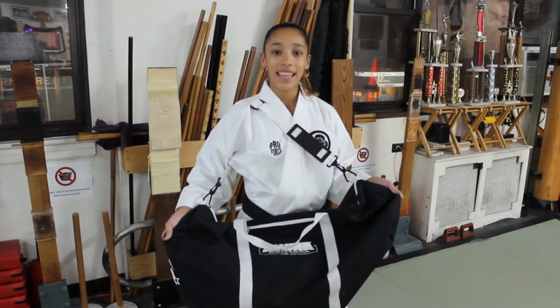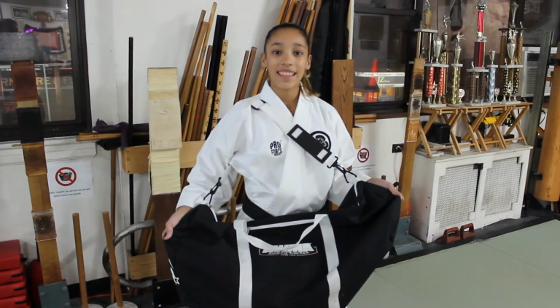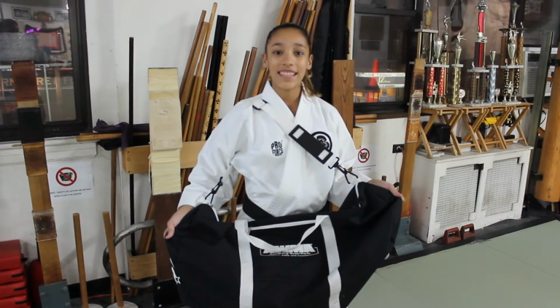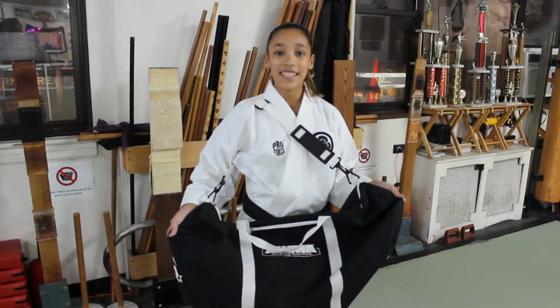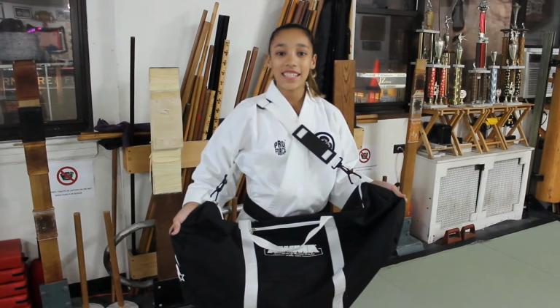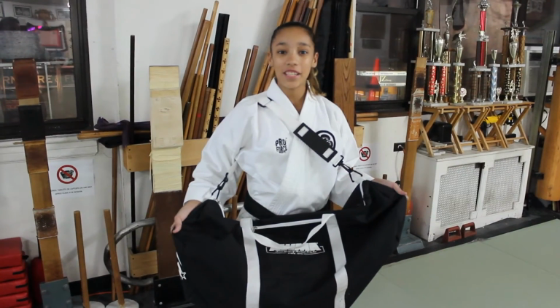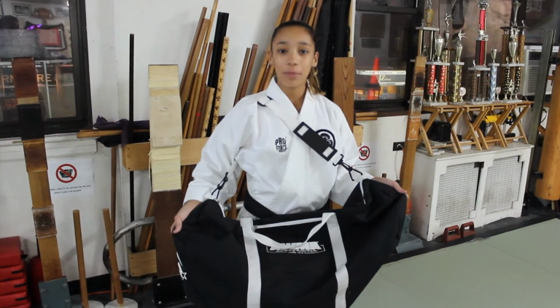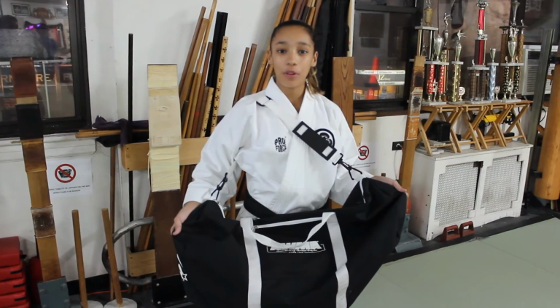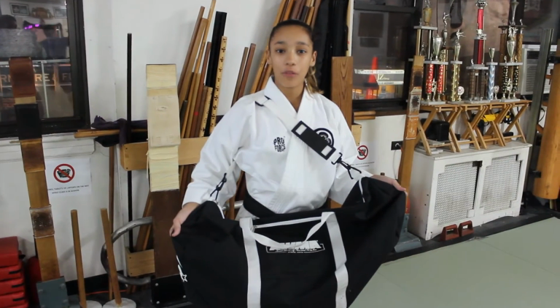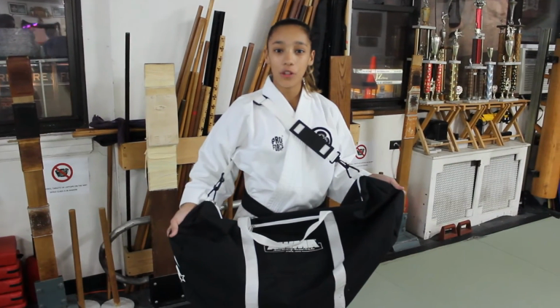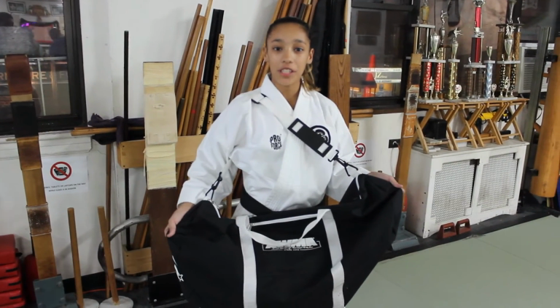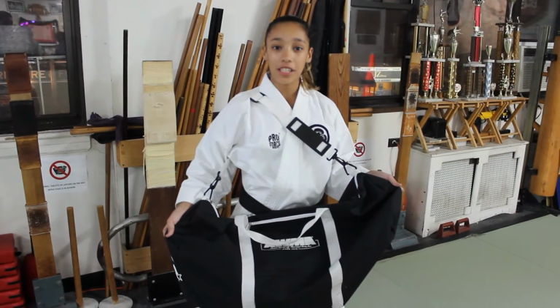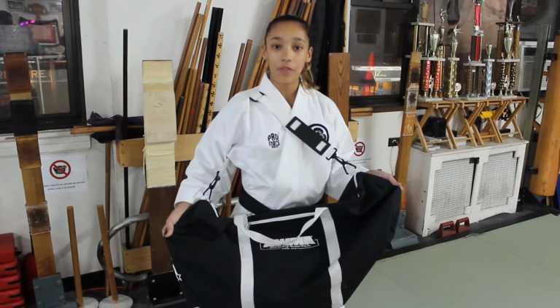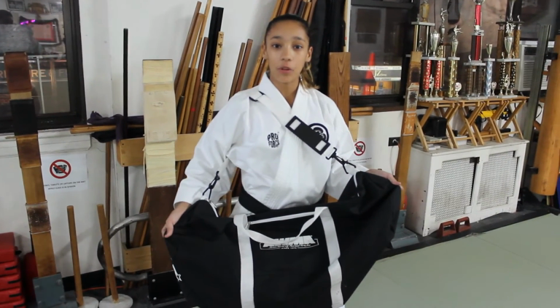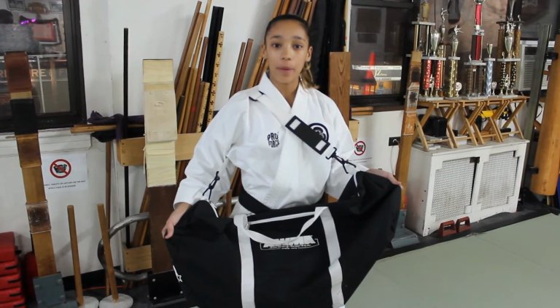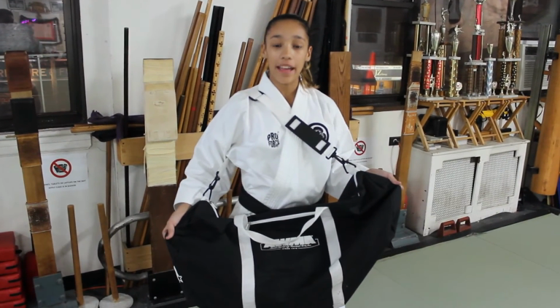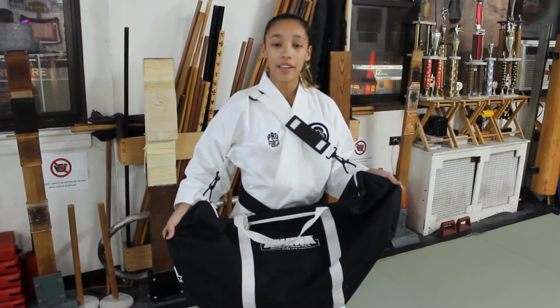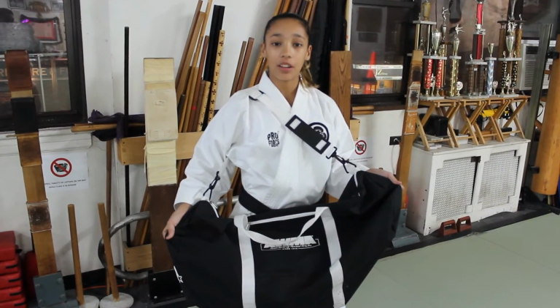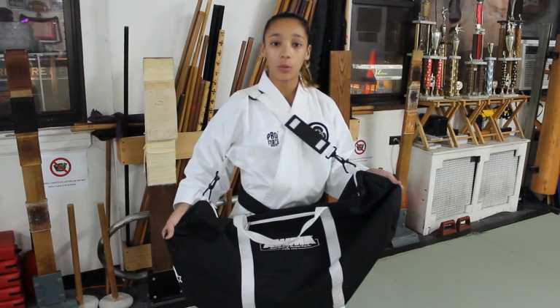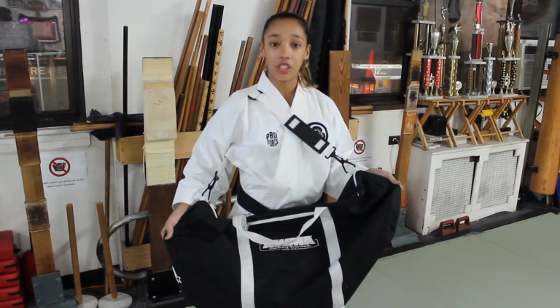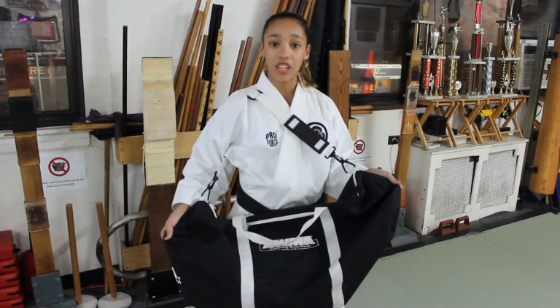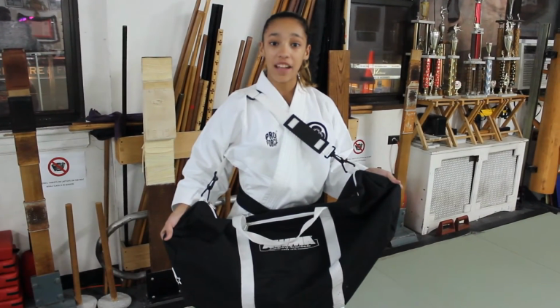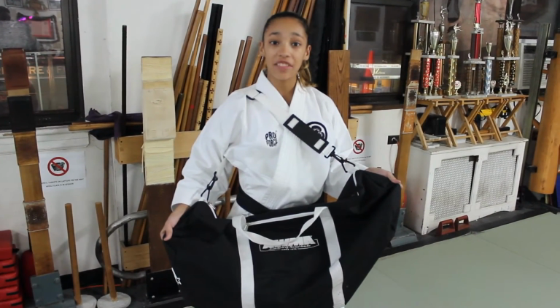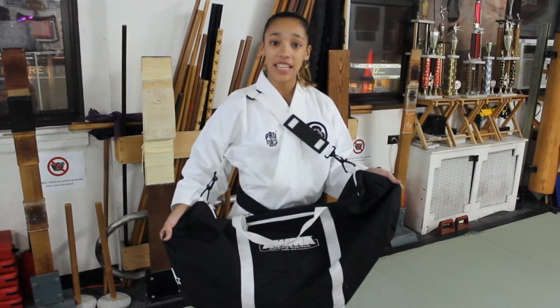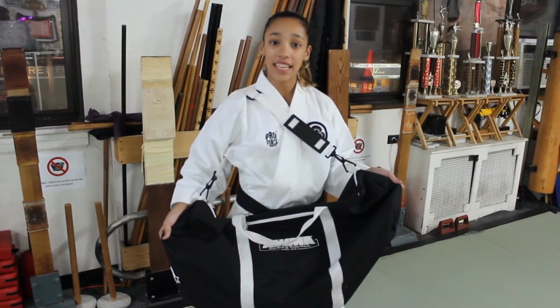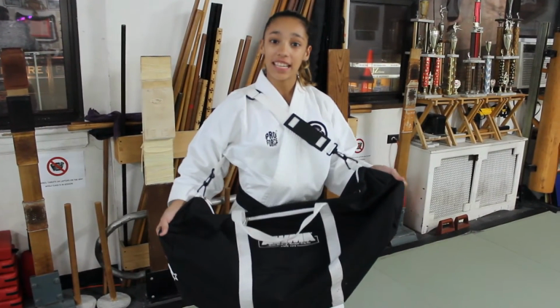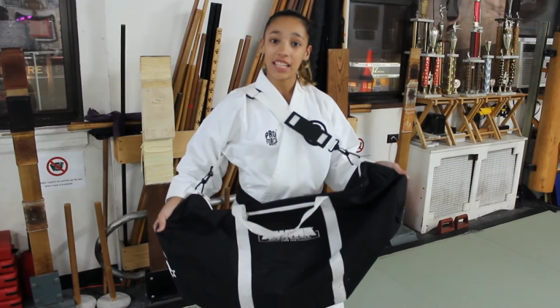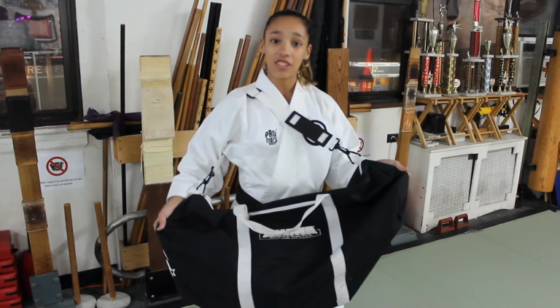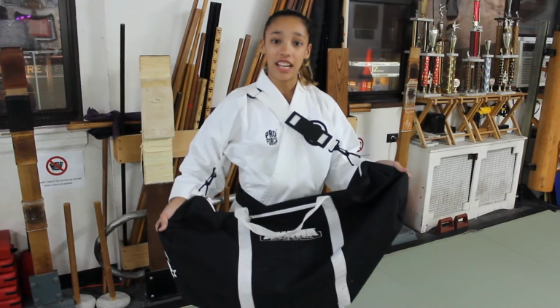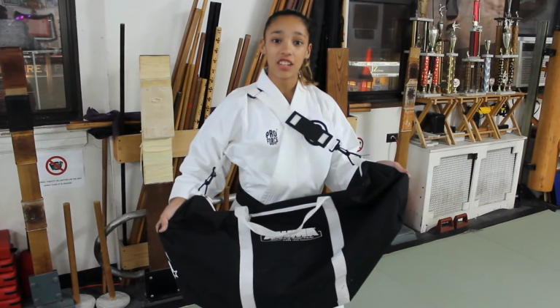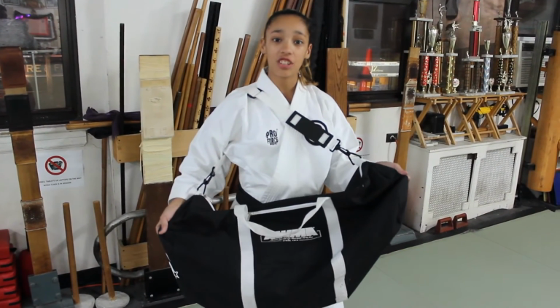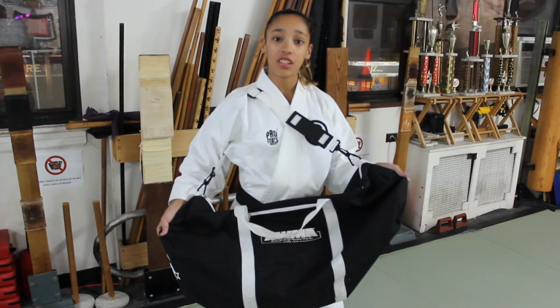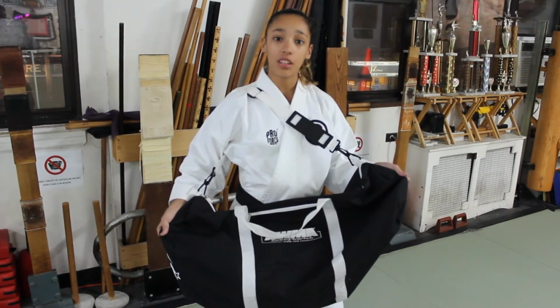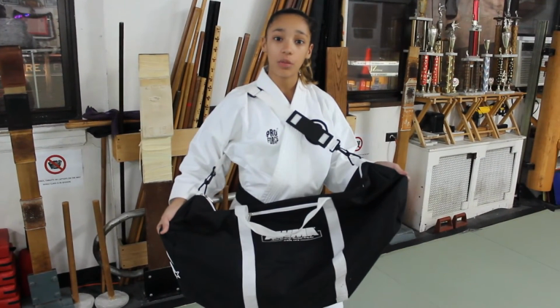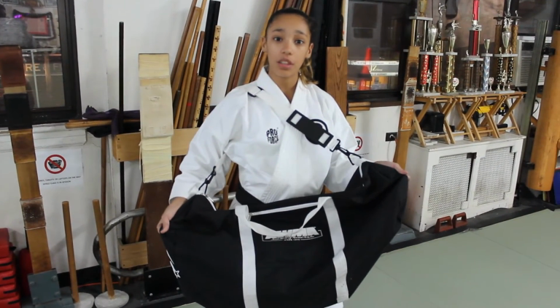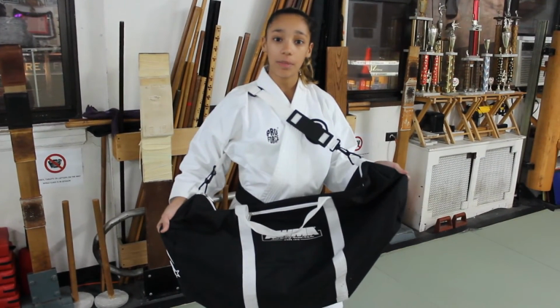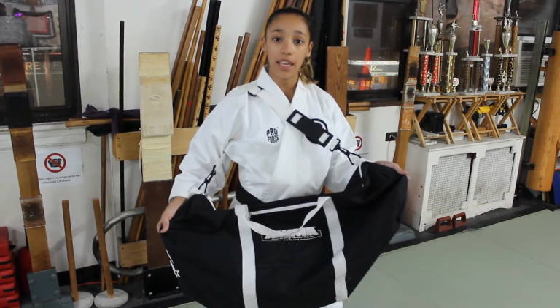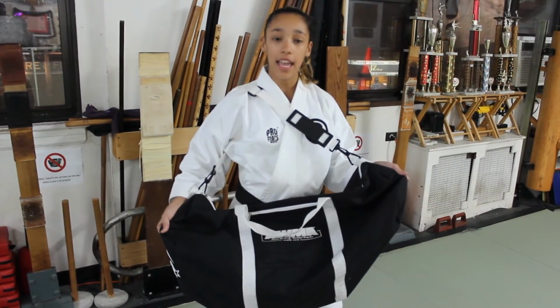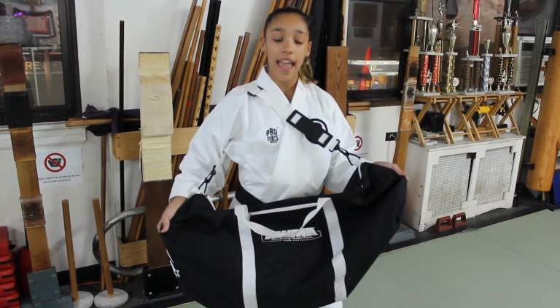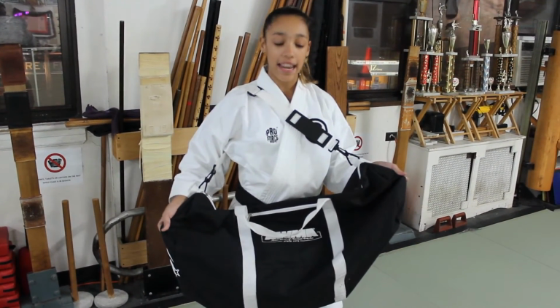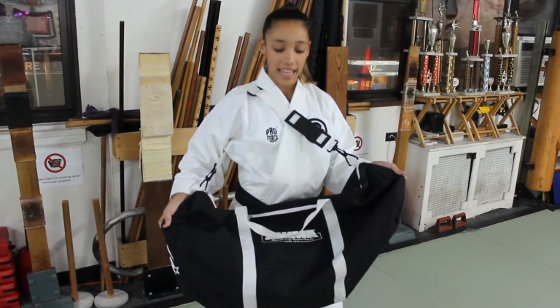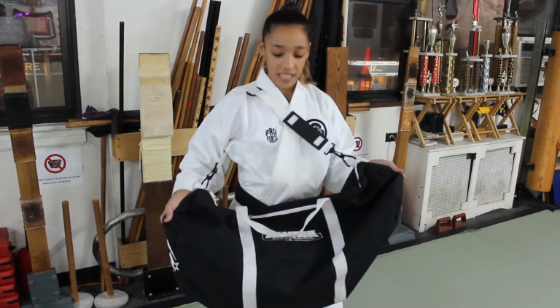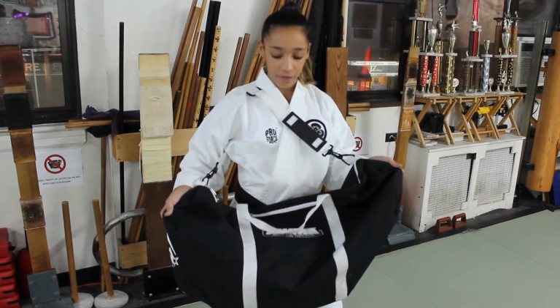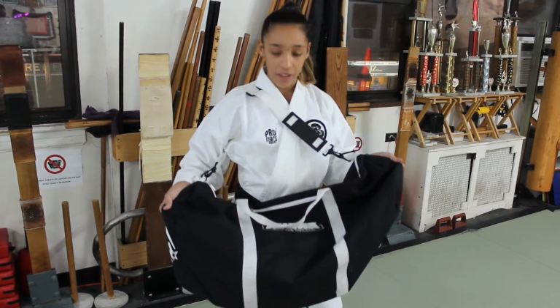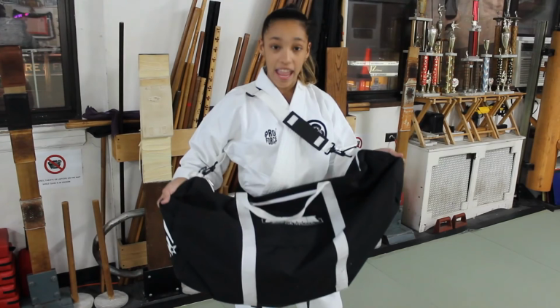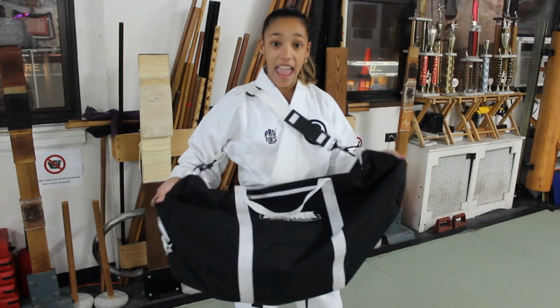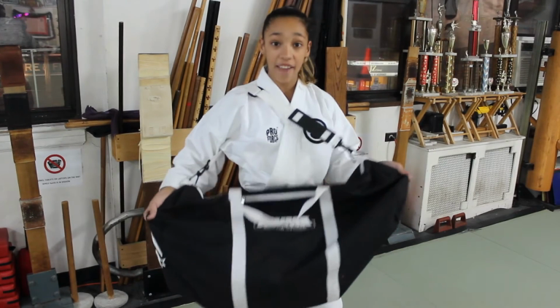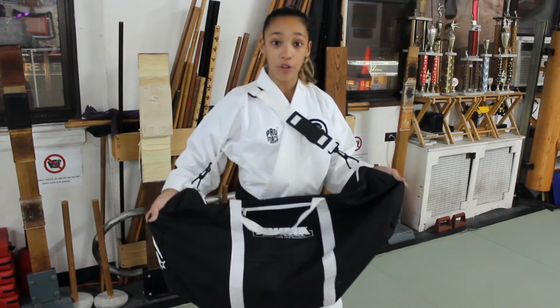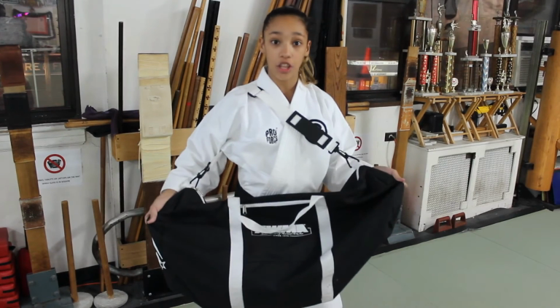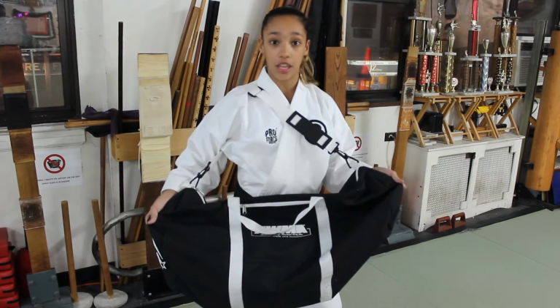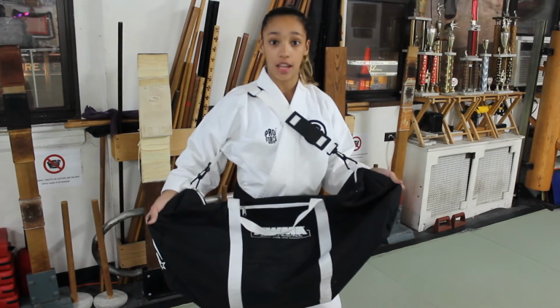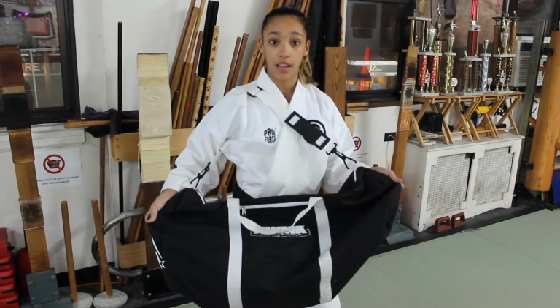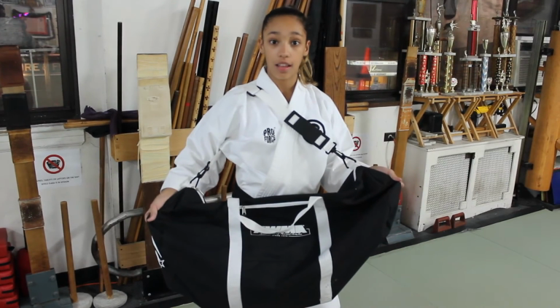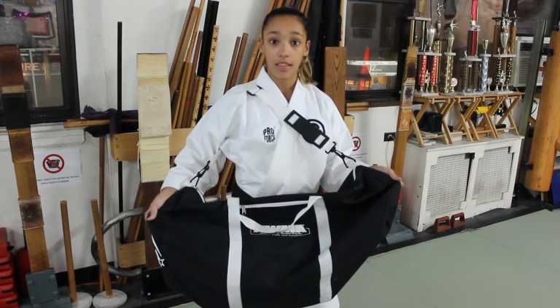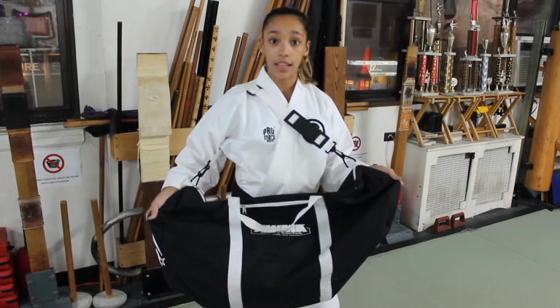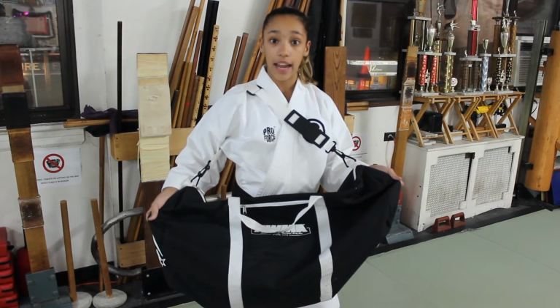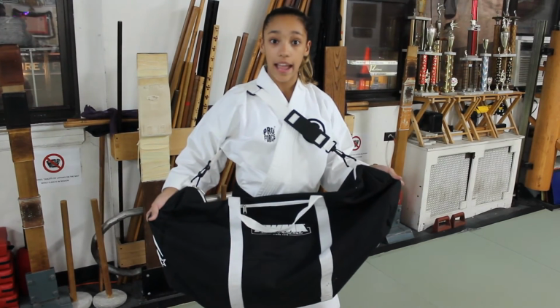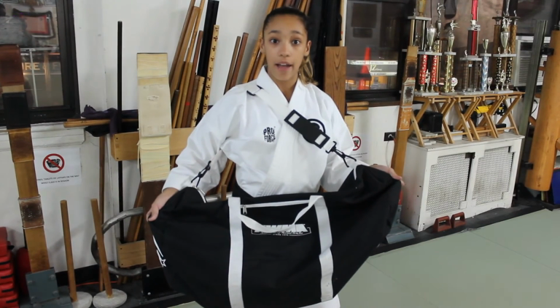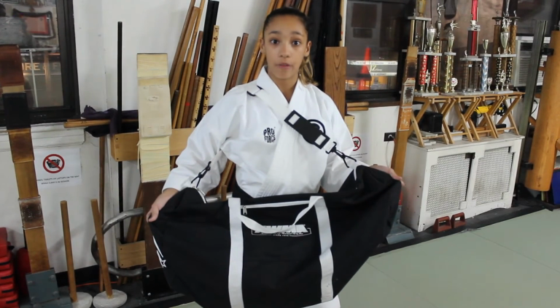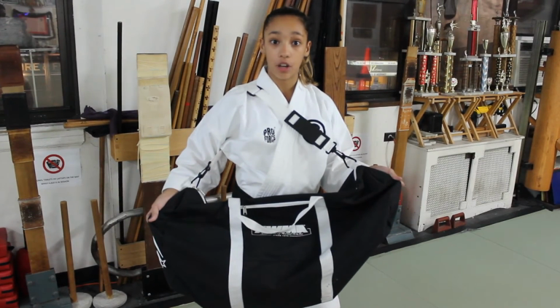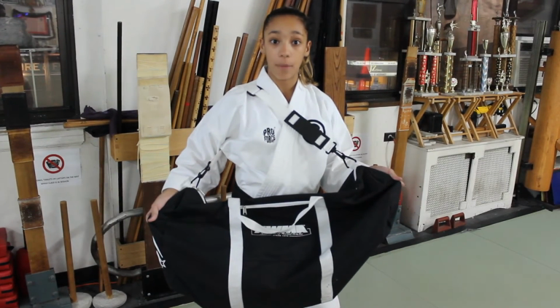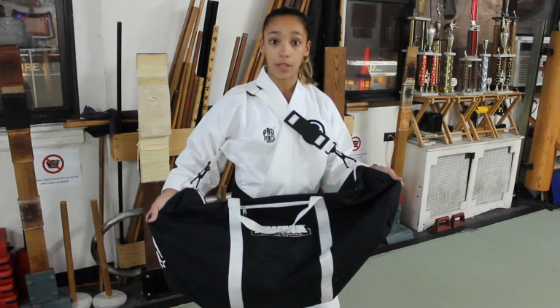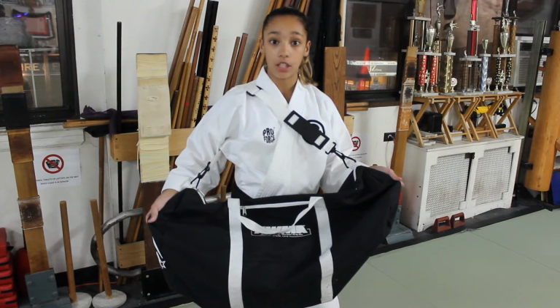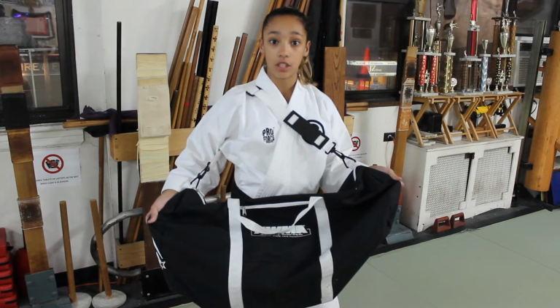This is the Pro Force Duffelback which I've taken internationally with me and it has fit everything that I have for competition.